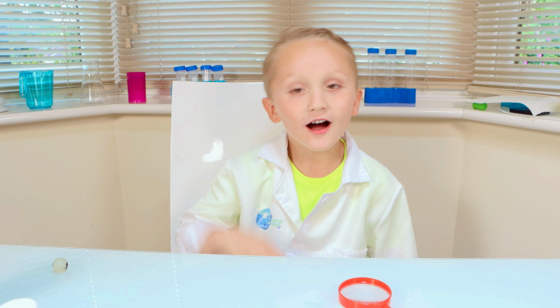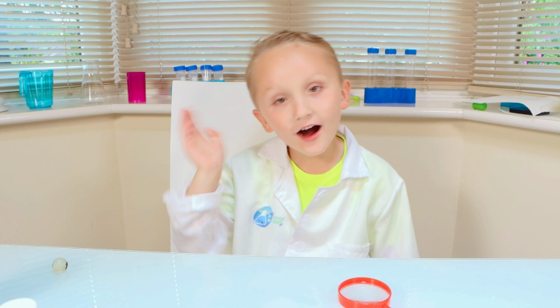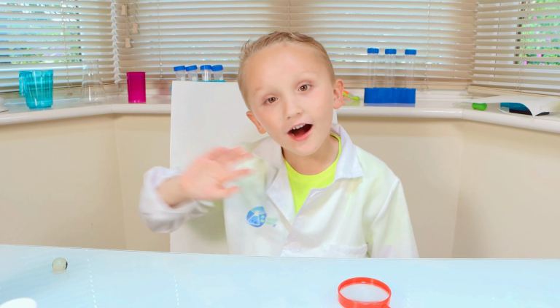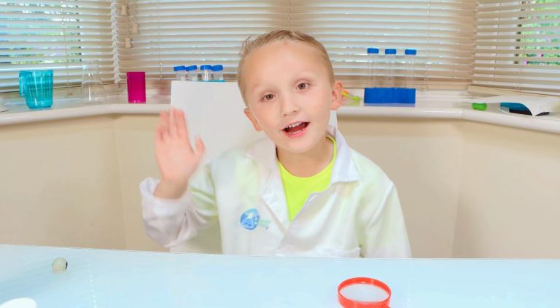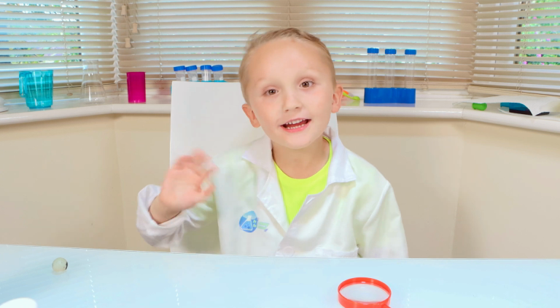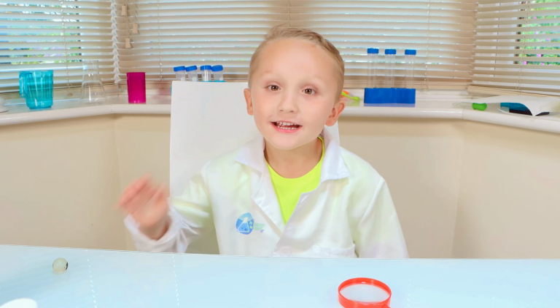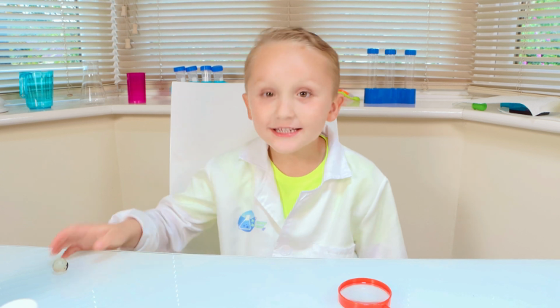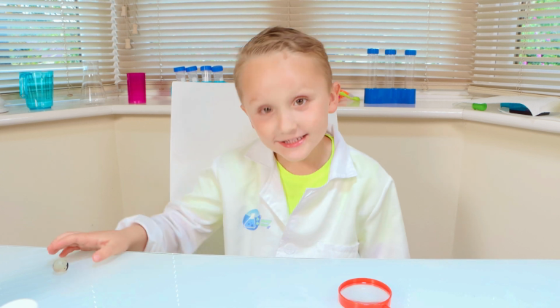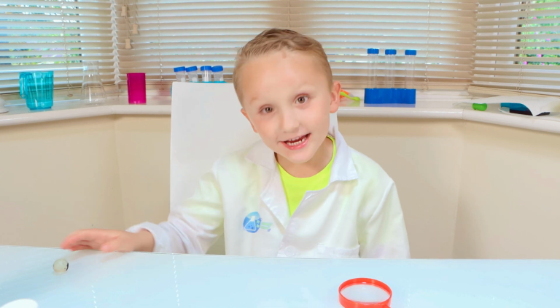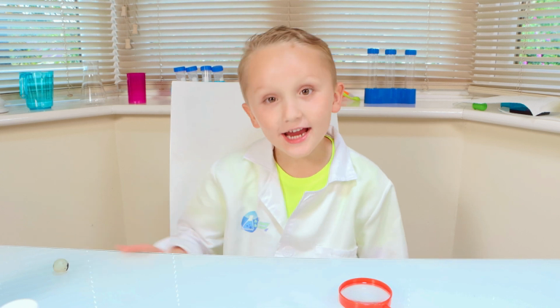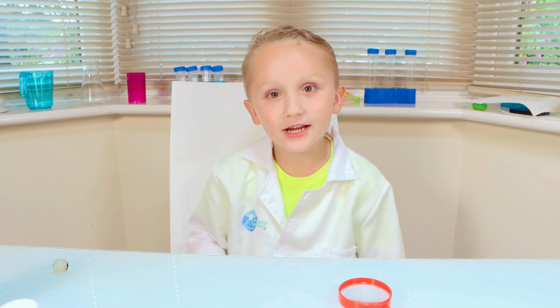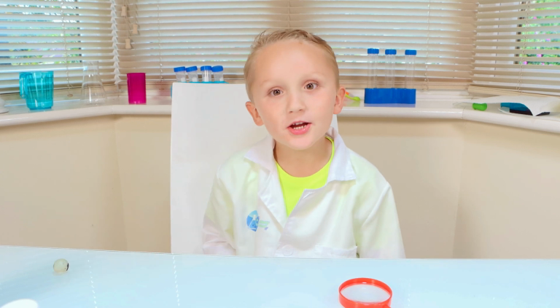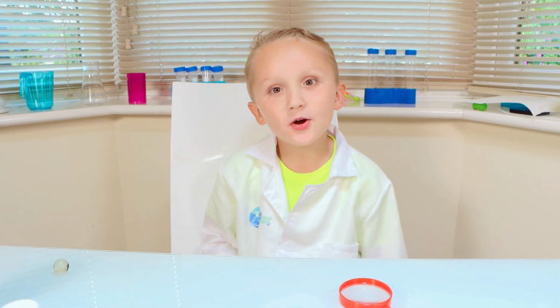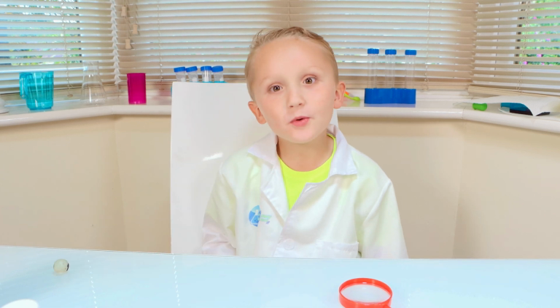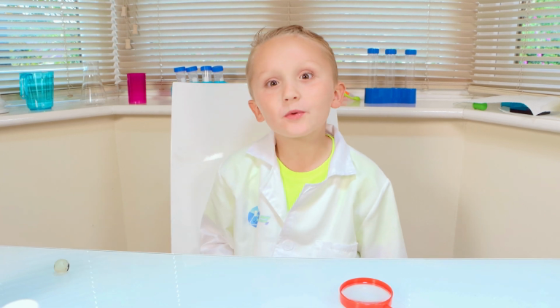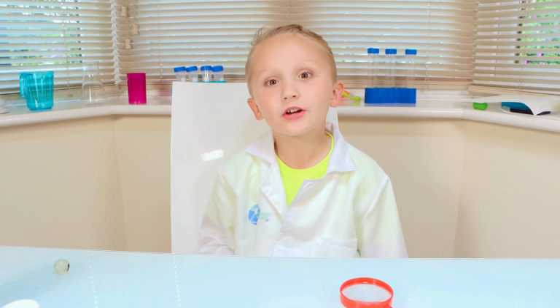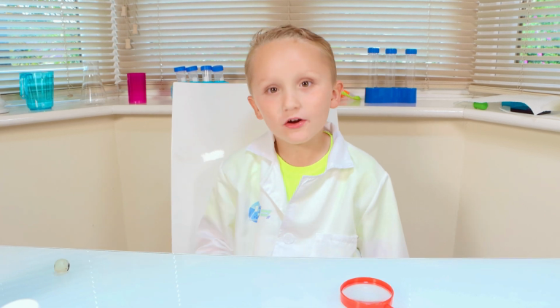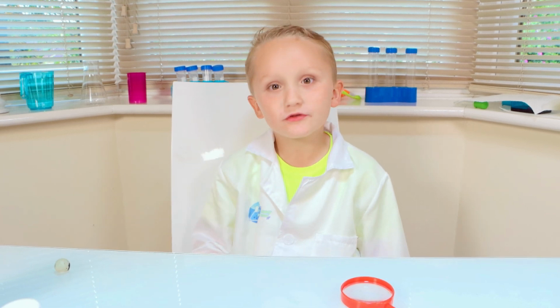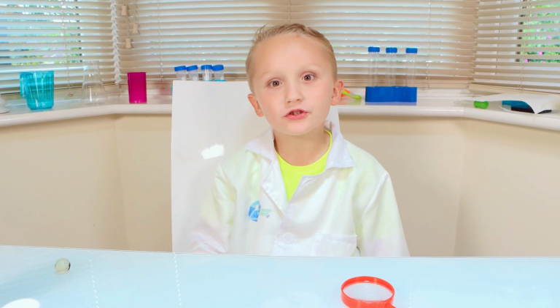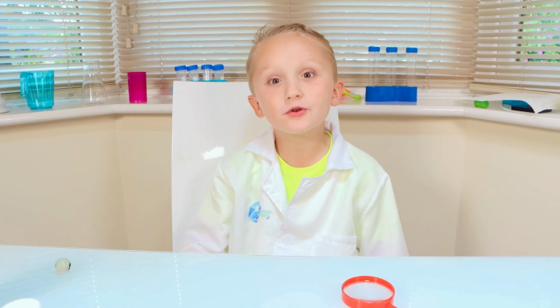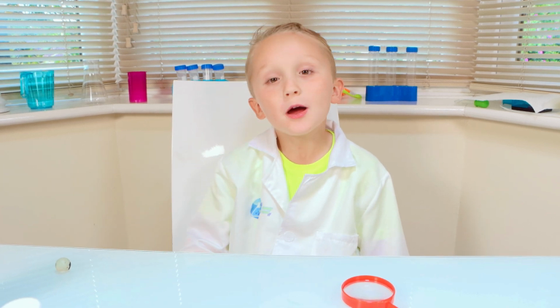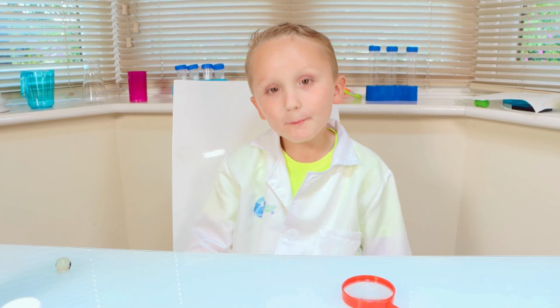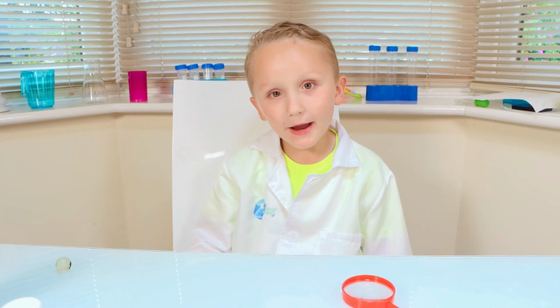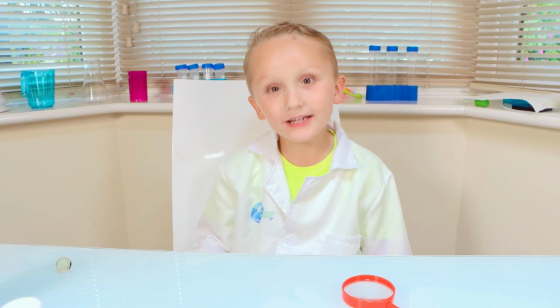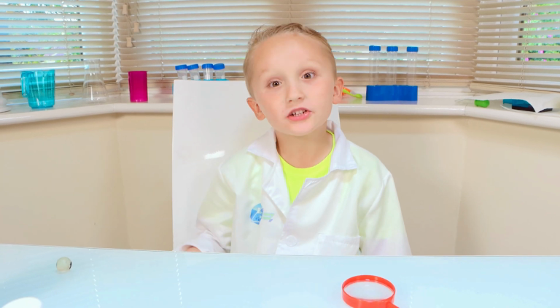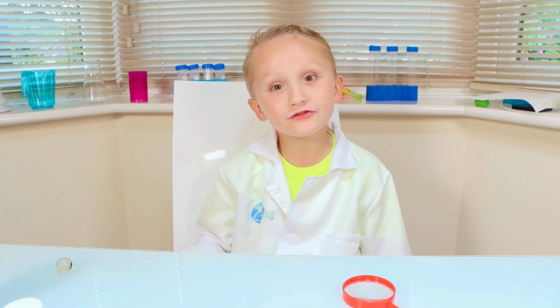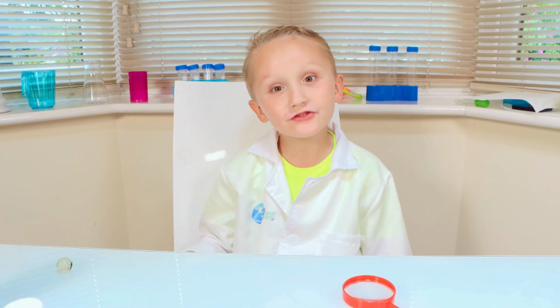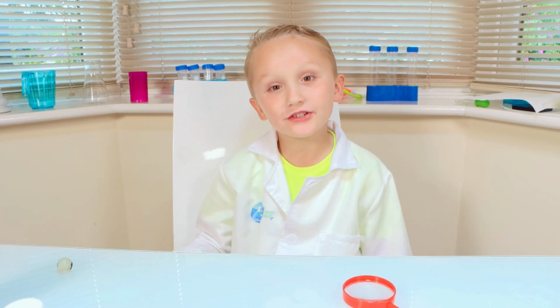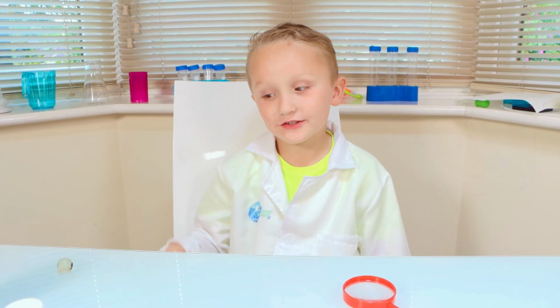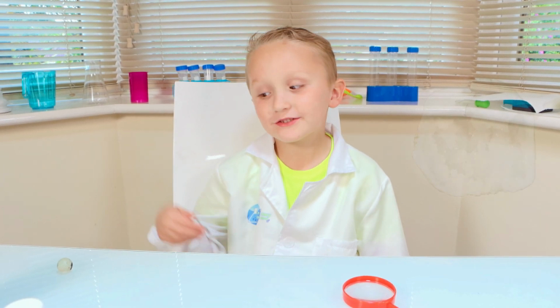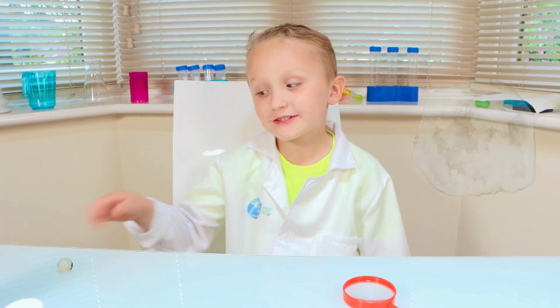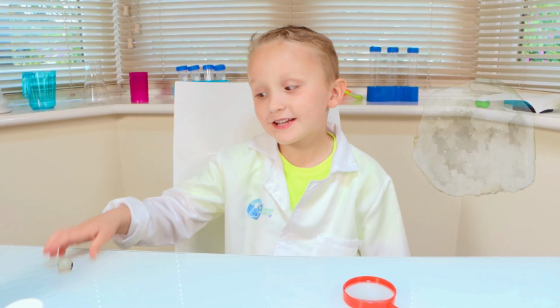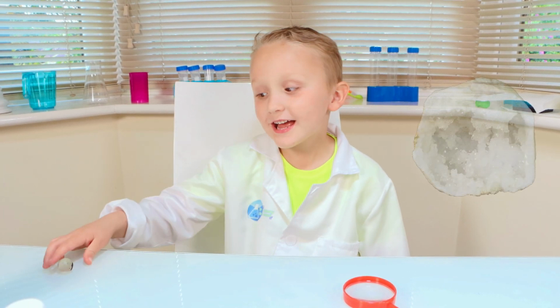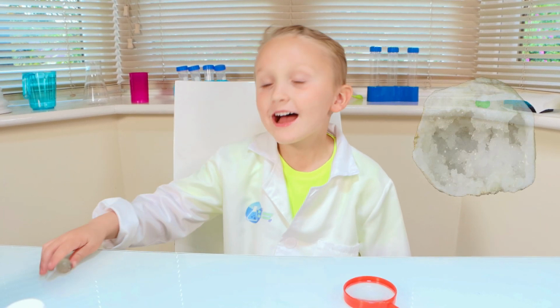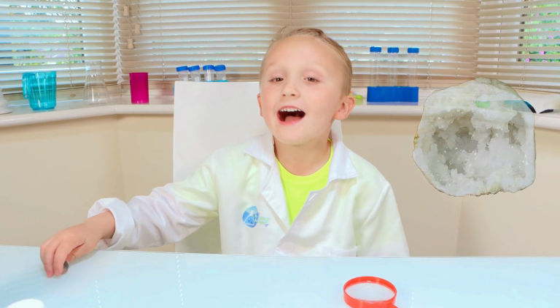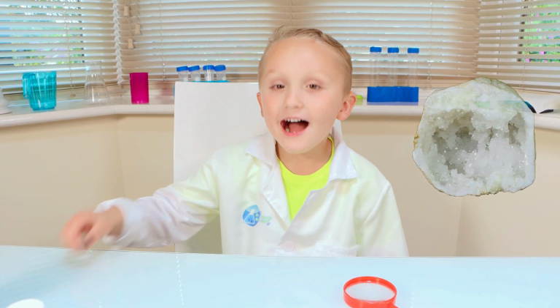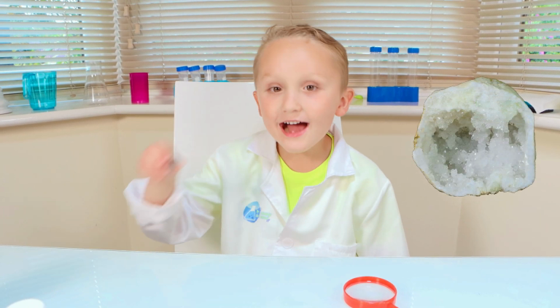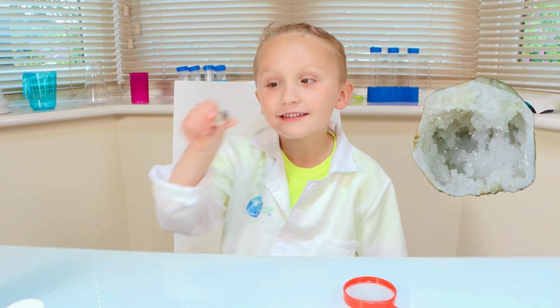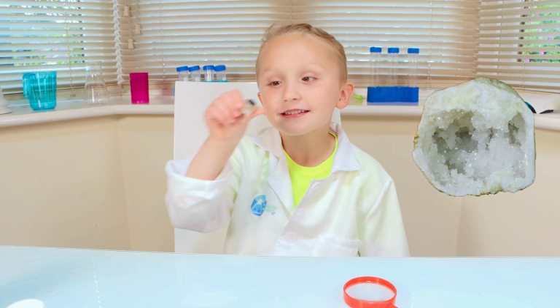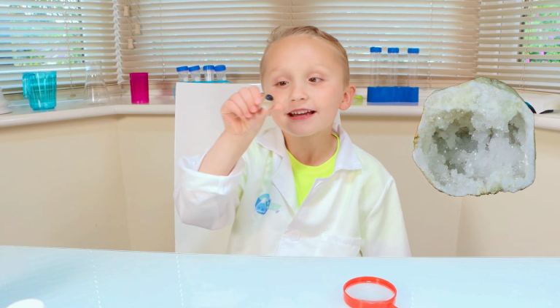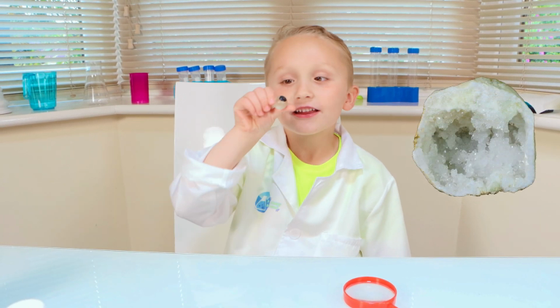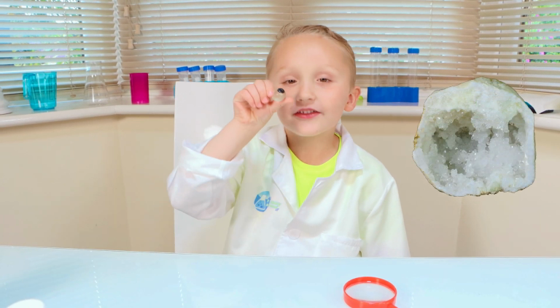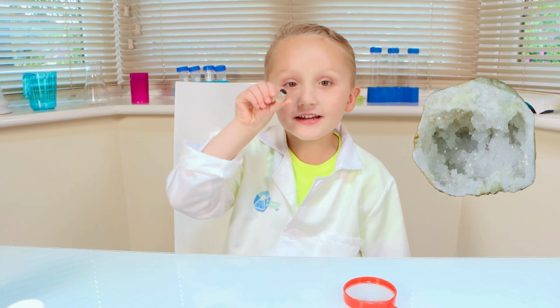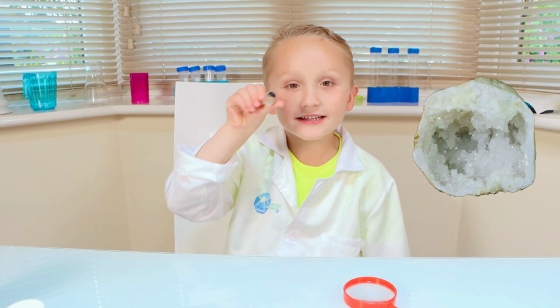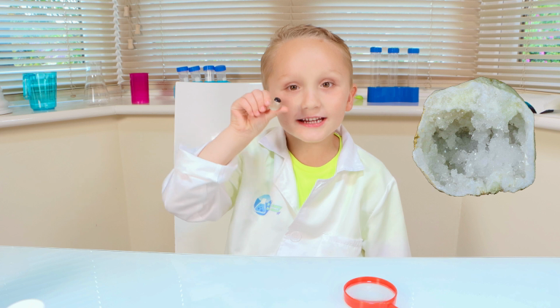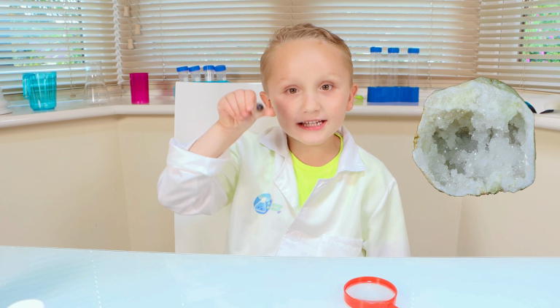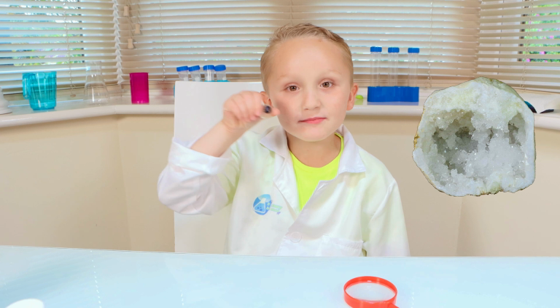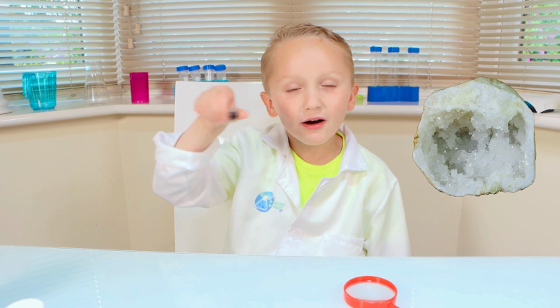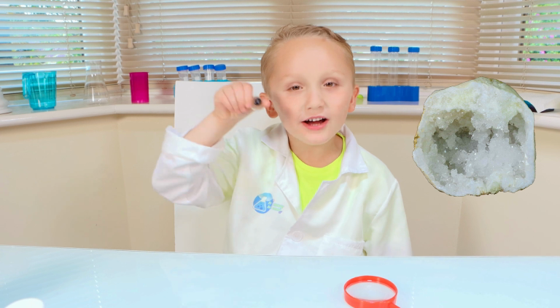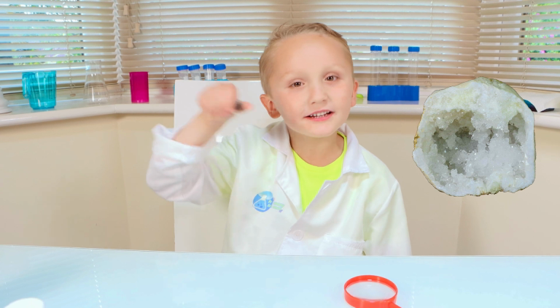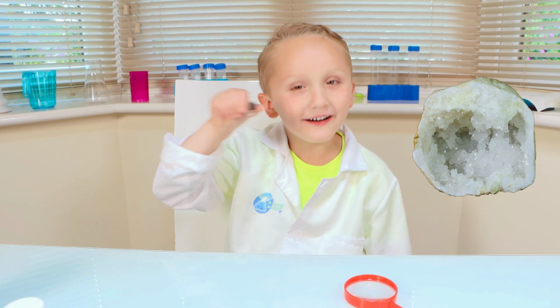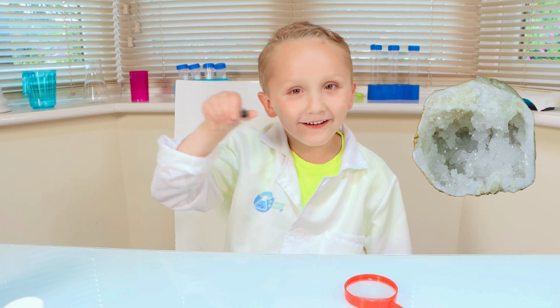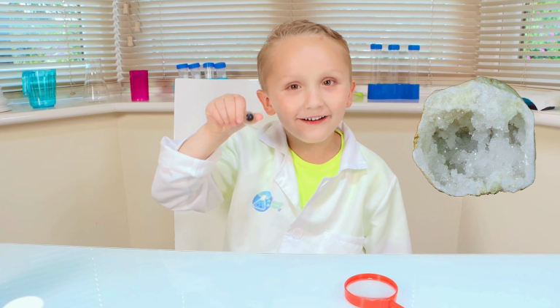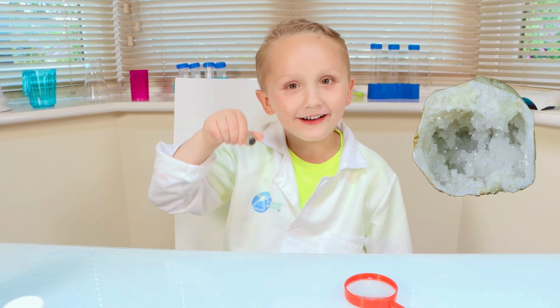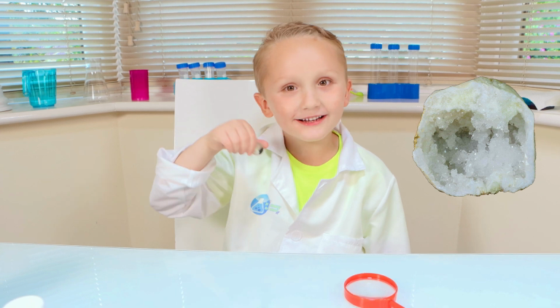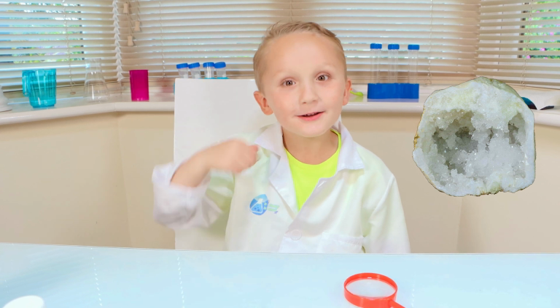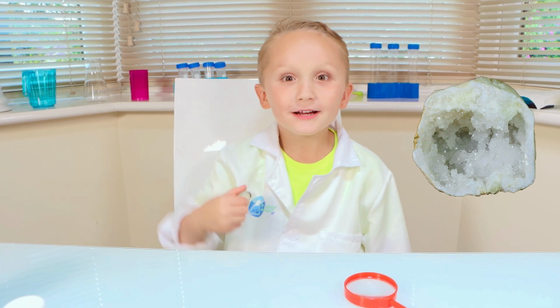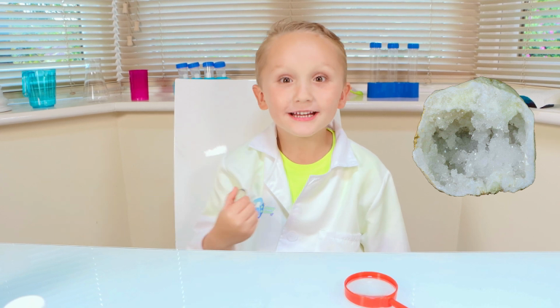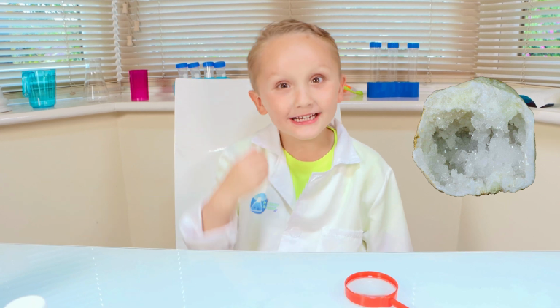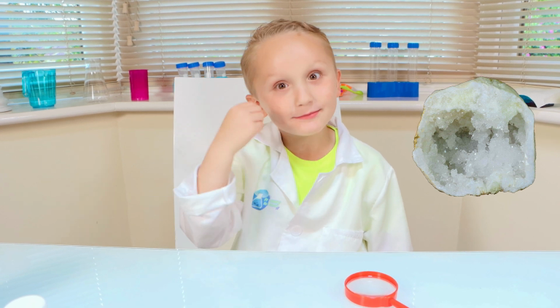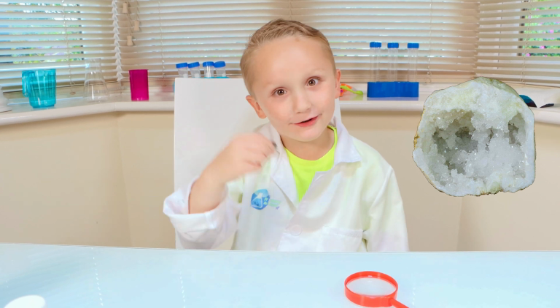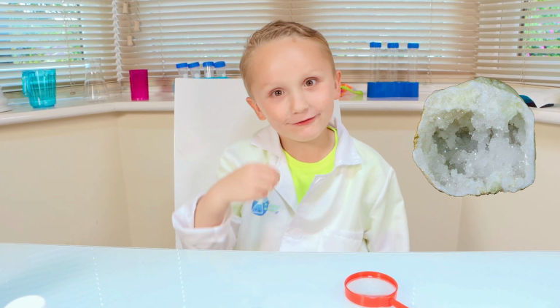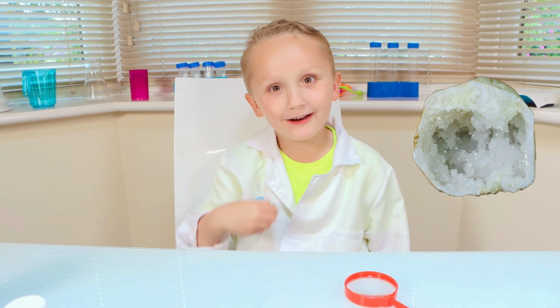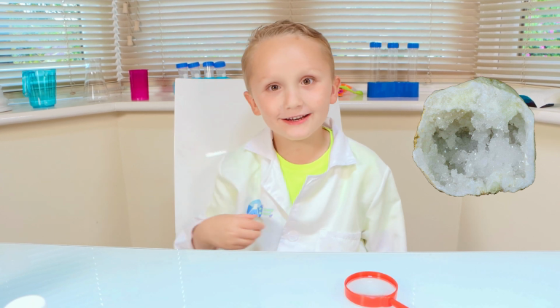Hi, today we're going to make geodes, and this is my eye — he's my friend.